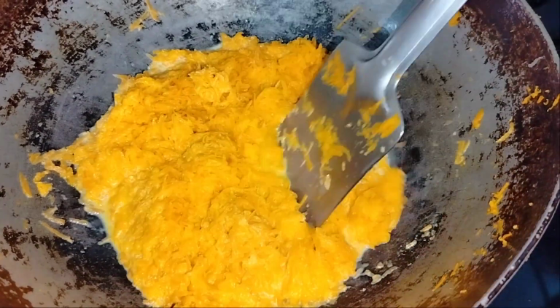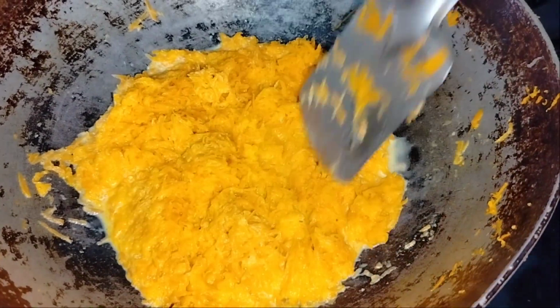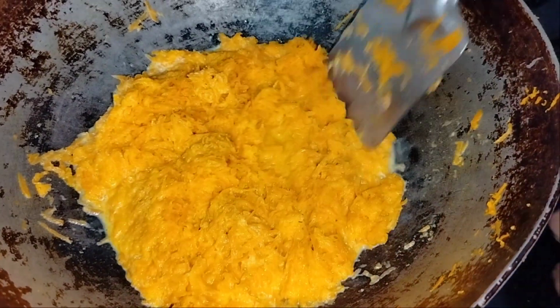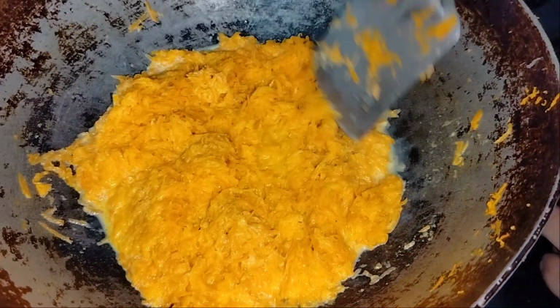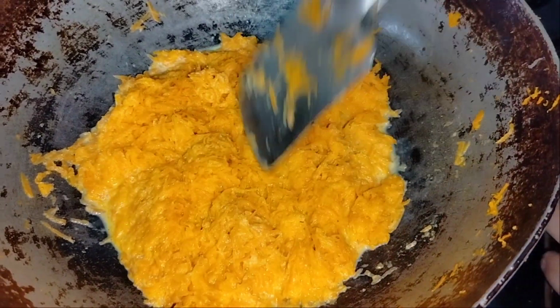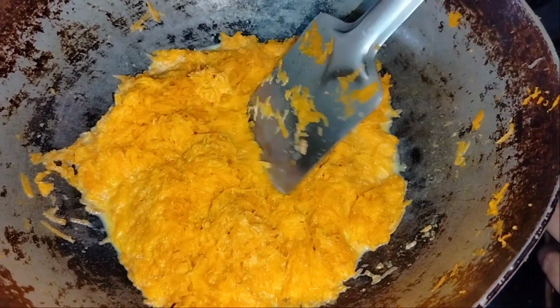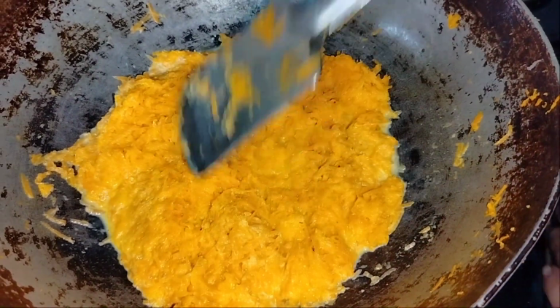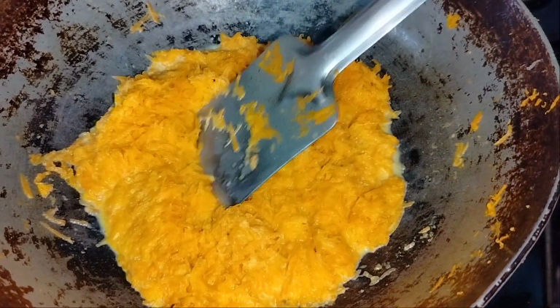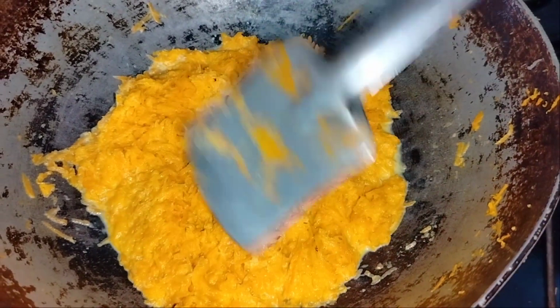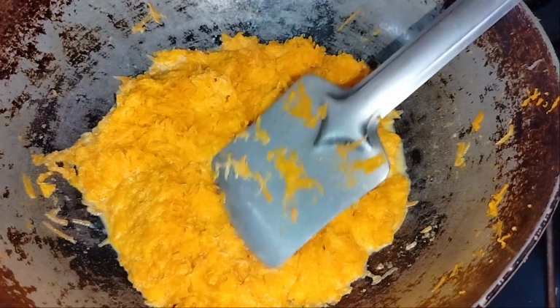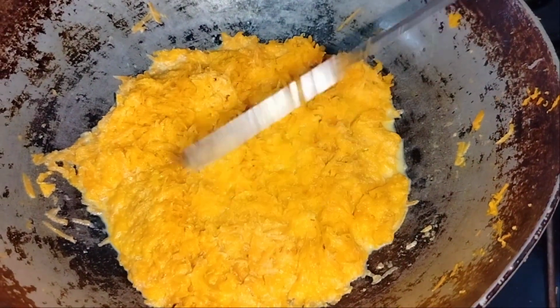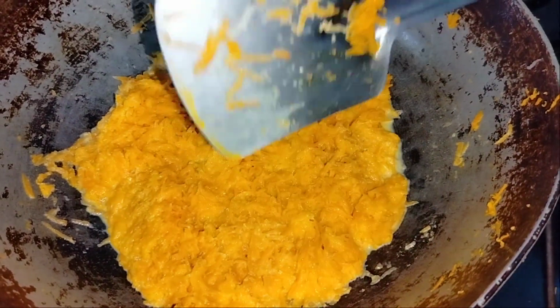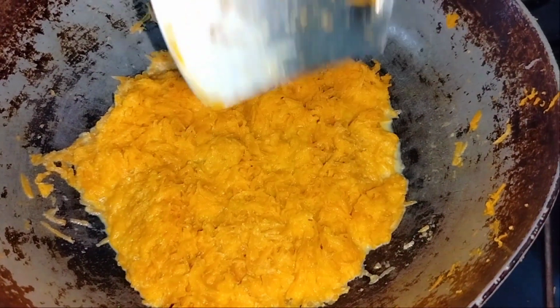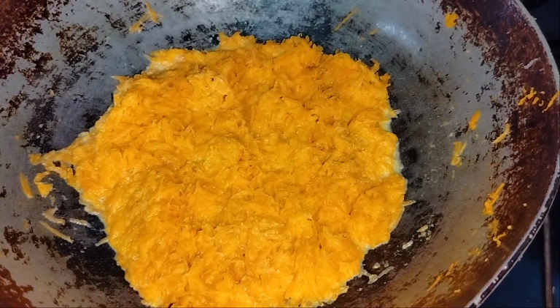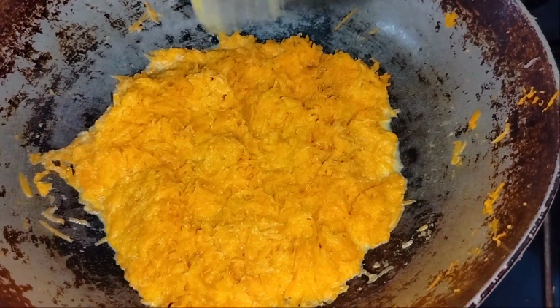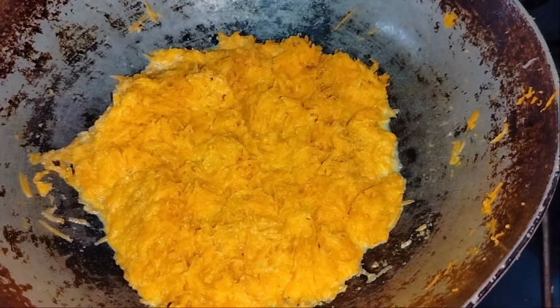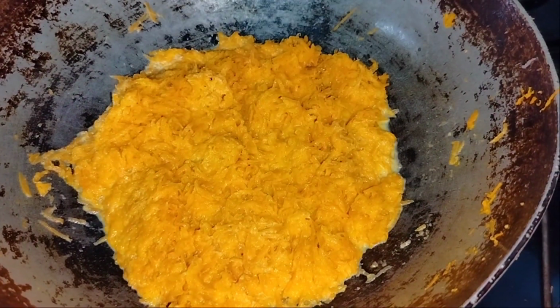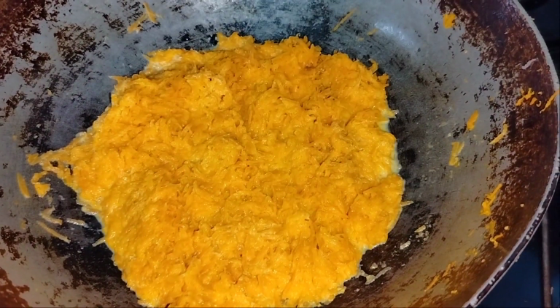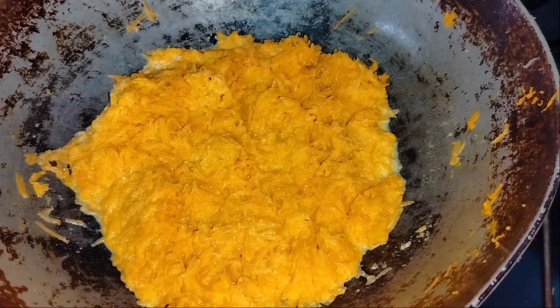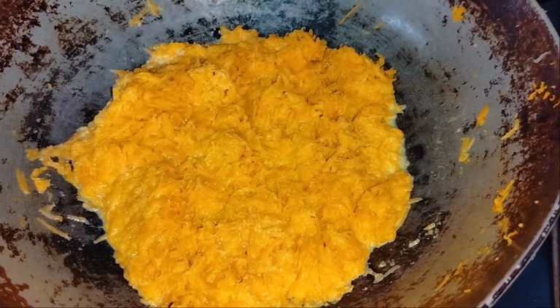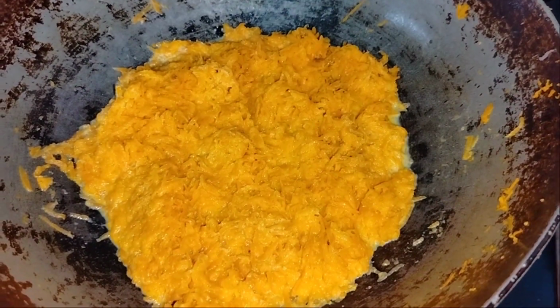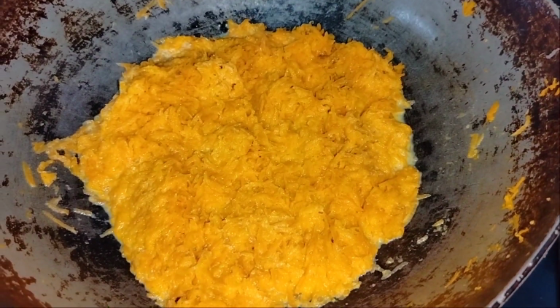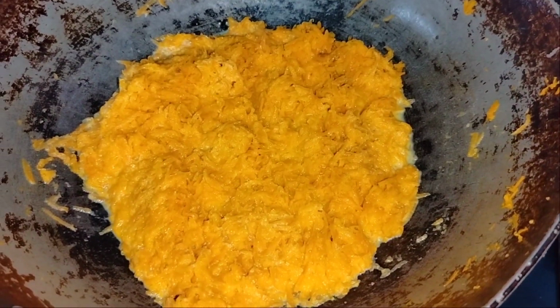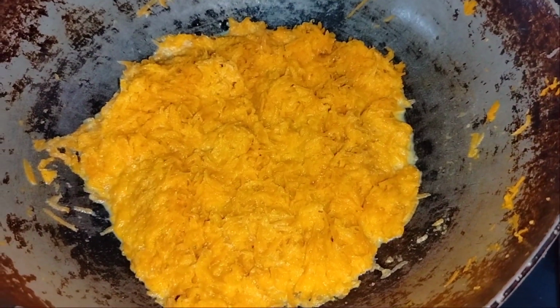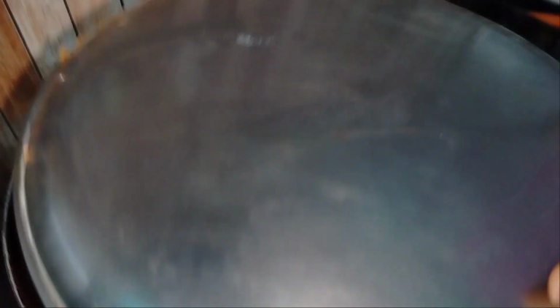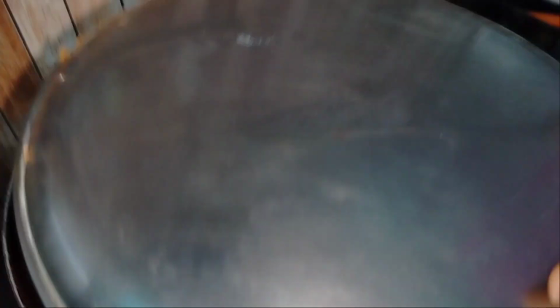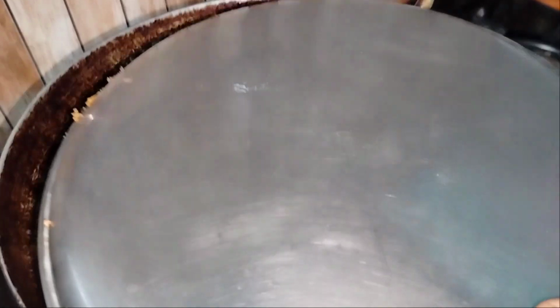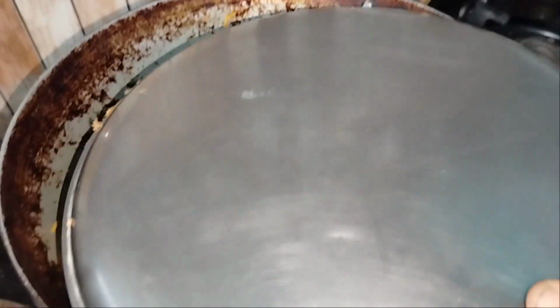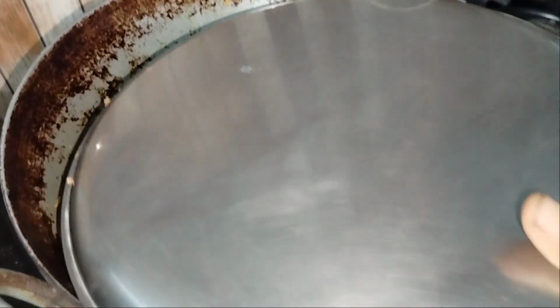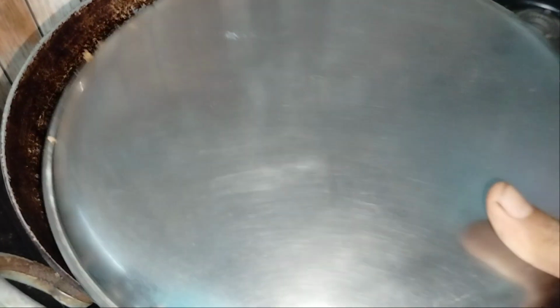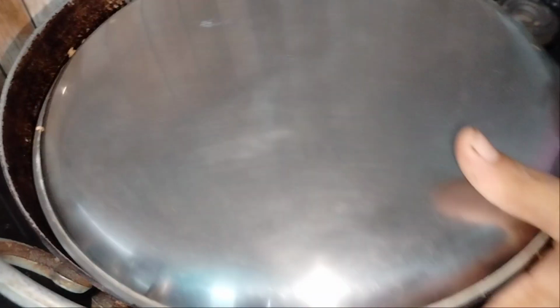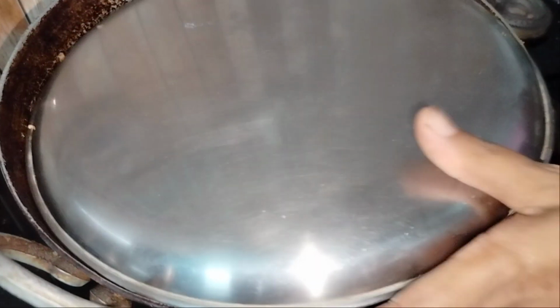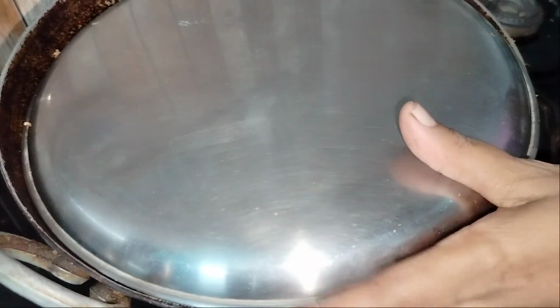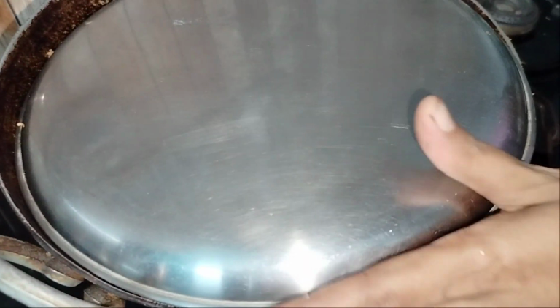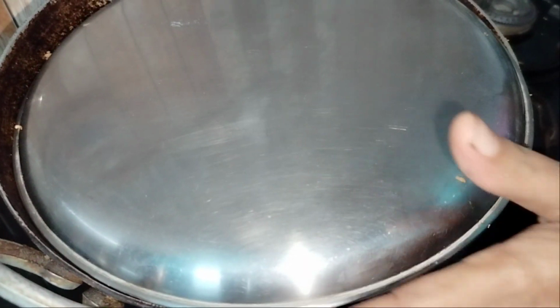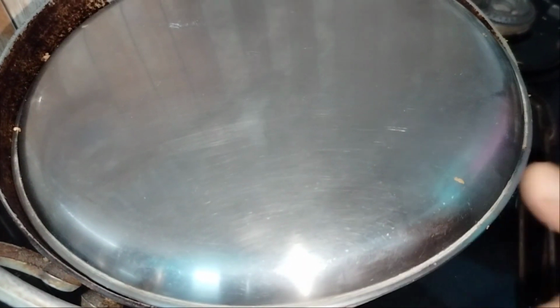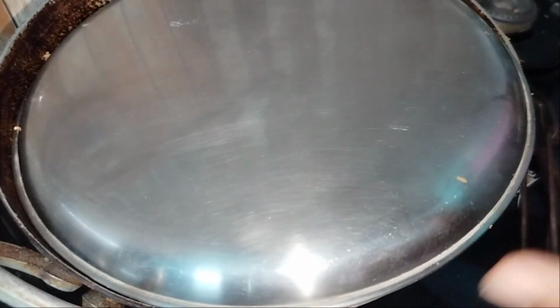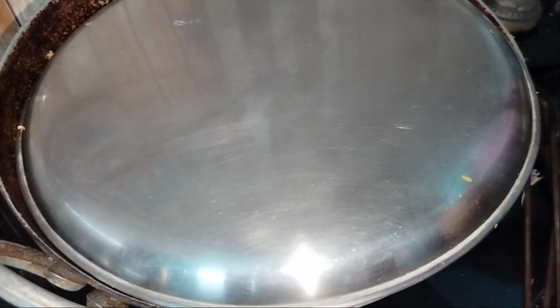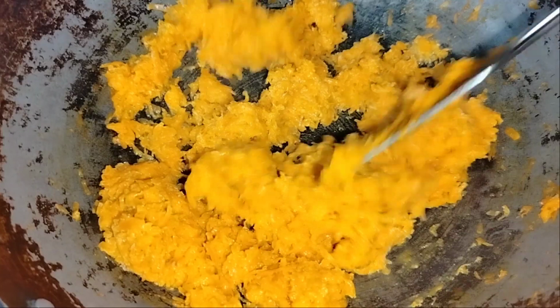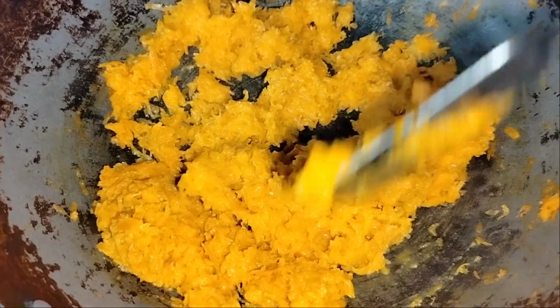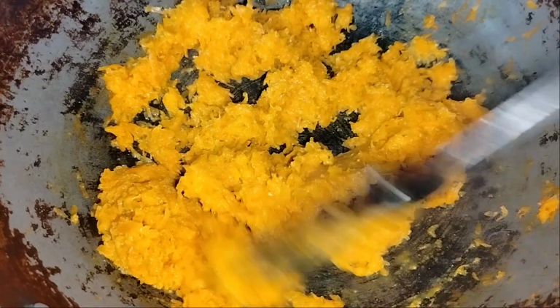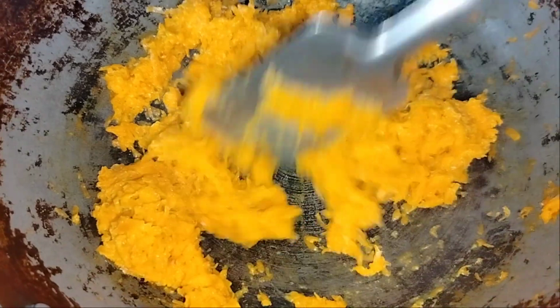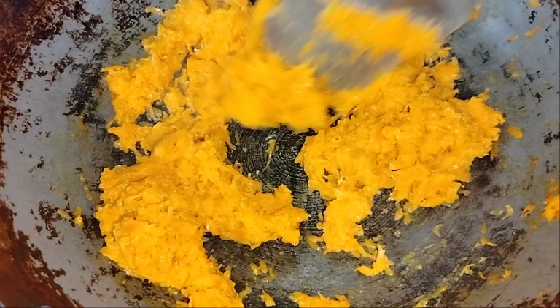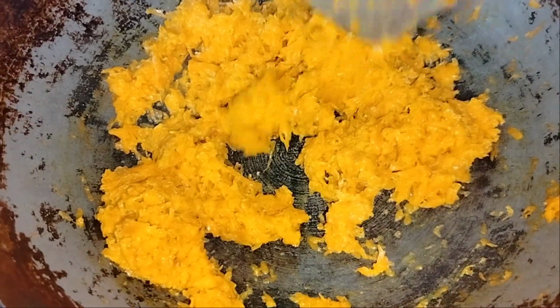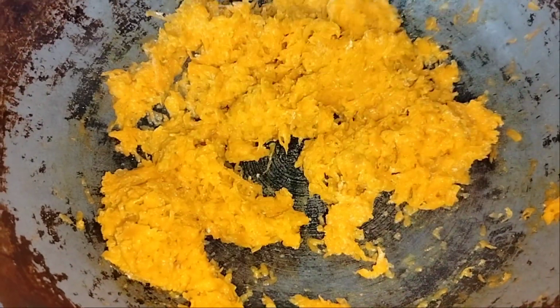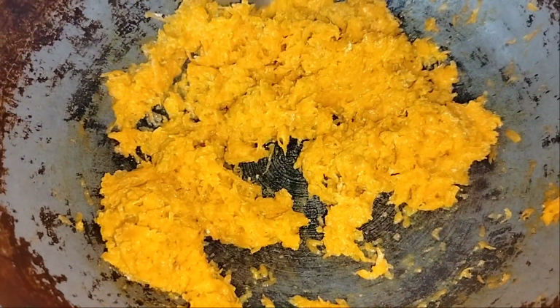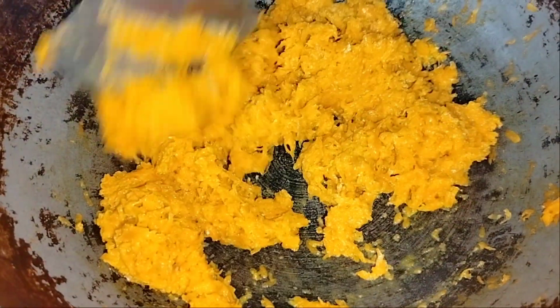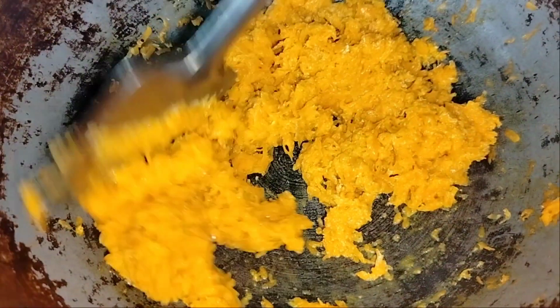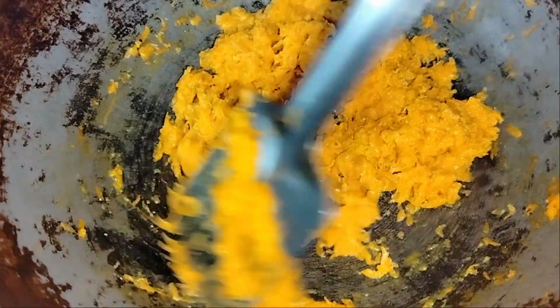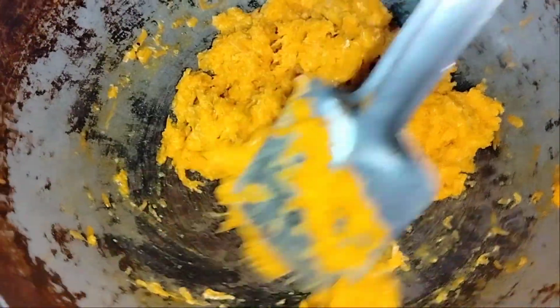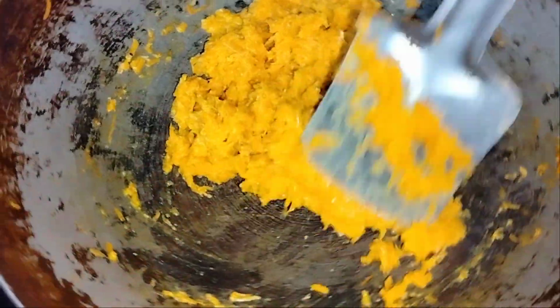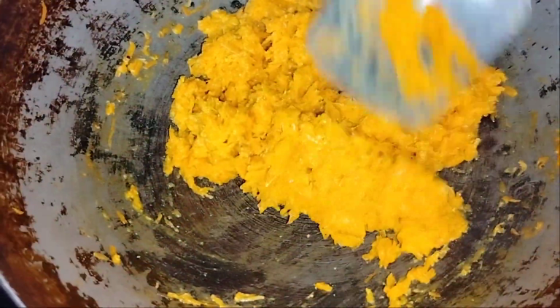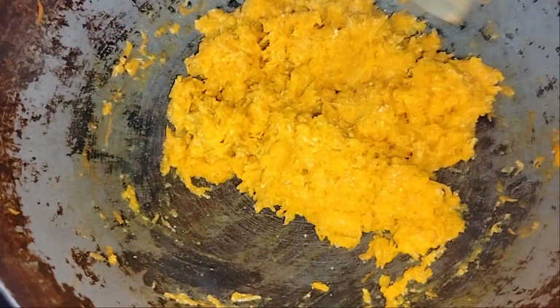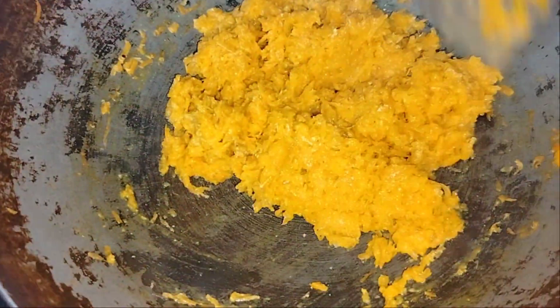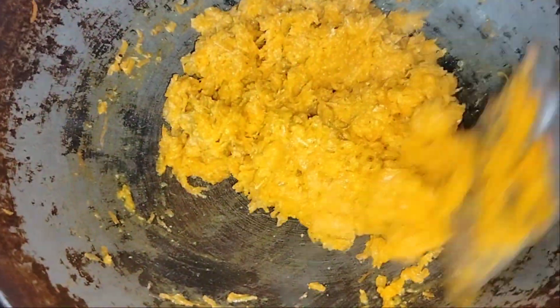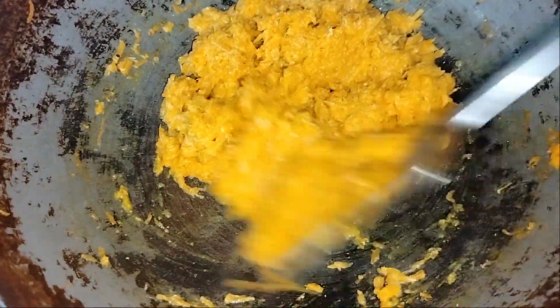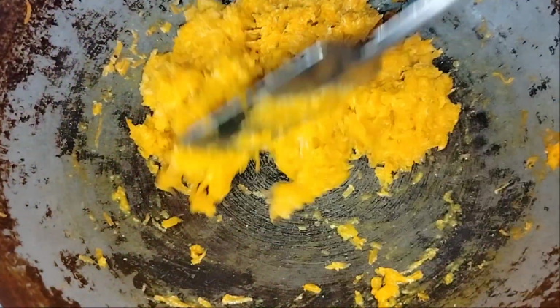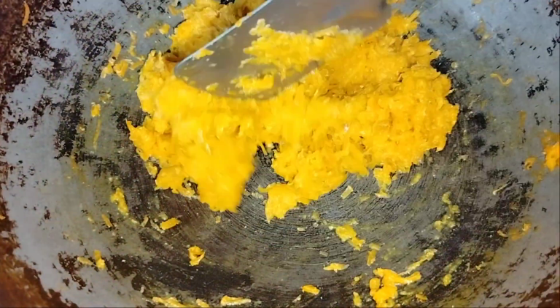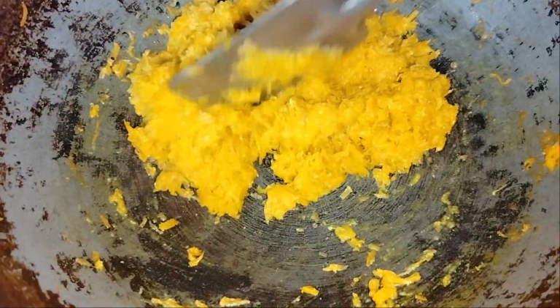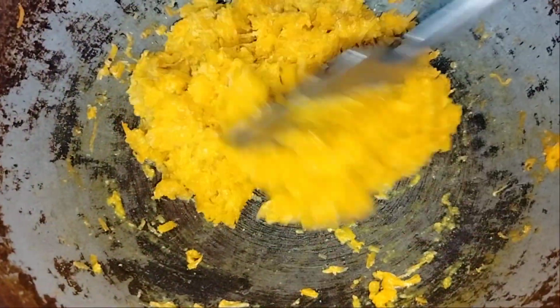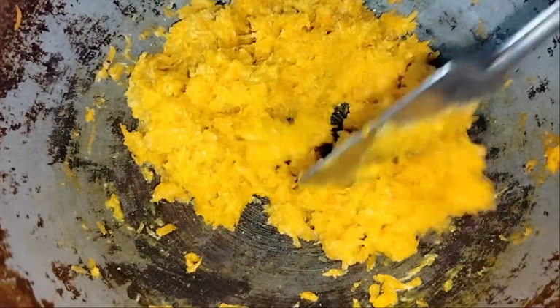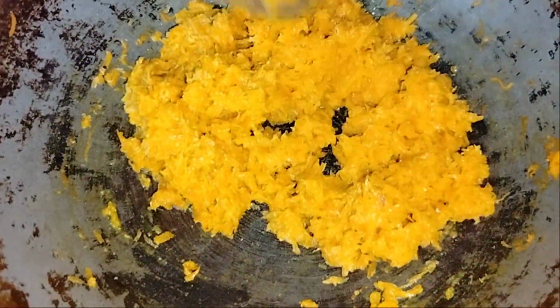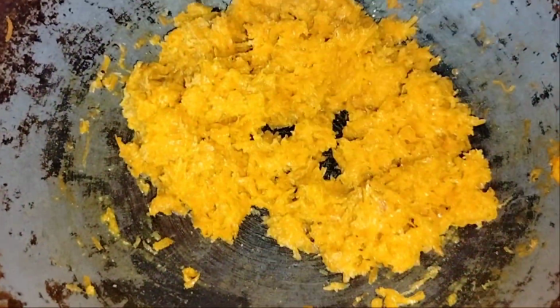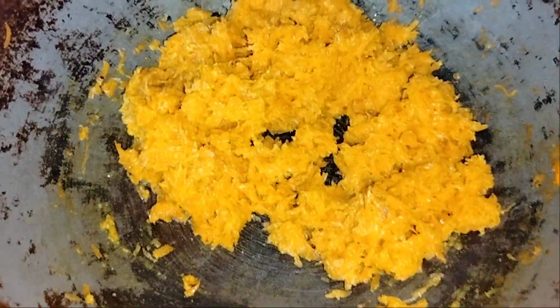We will mix the dishes and cook for 3 pieces. If you want to cook it, you can cook it for 5 to 10 minutes. Now you can see it here.